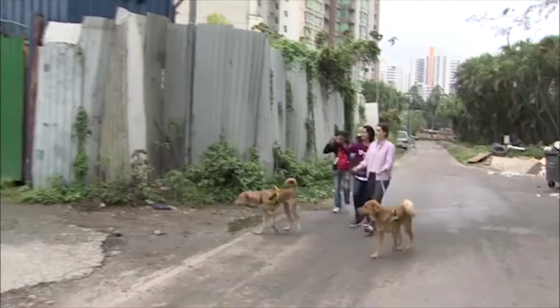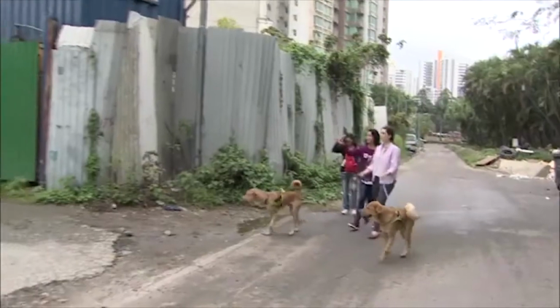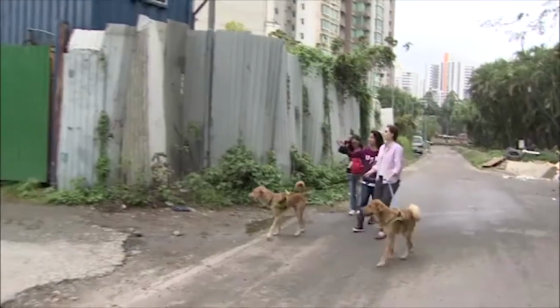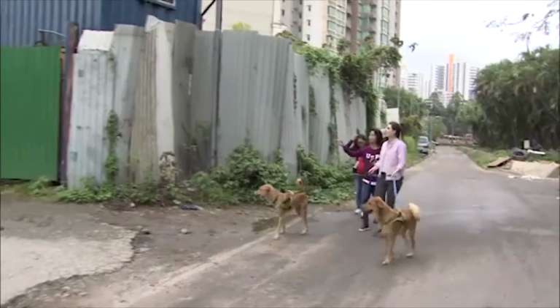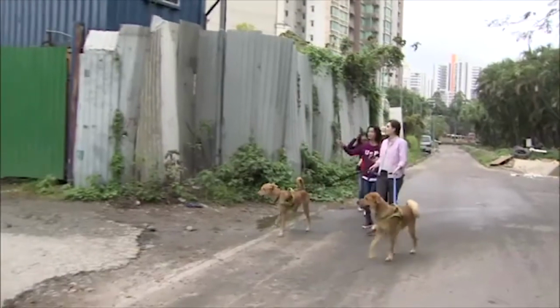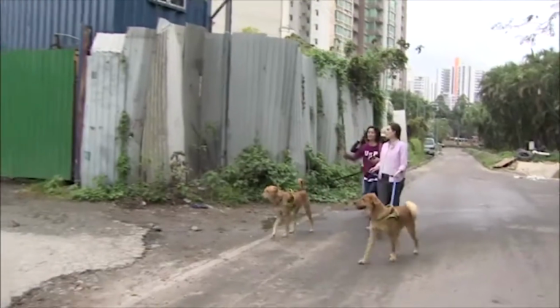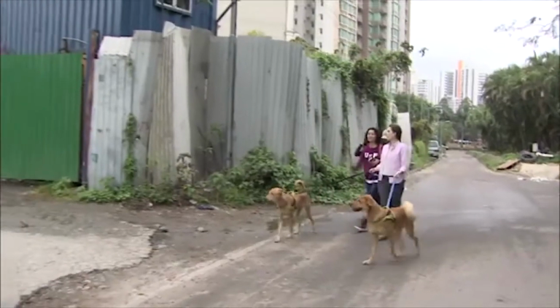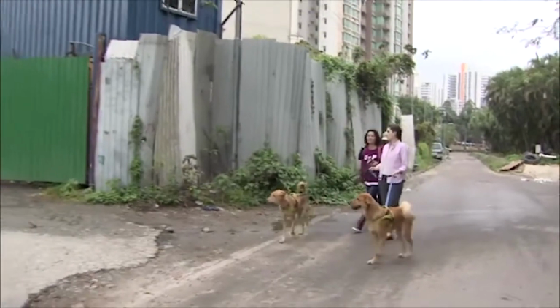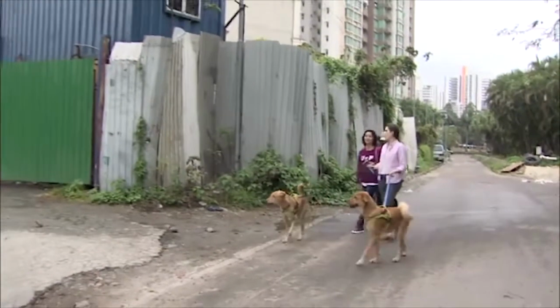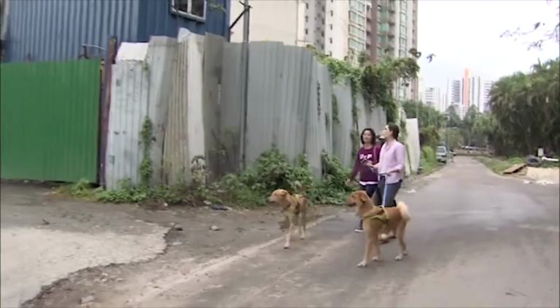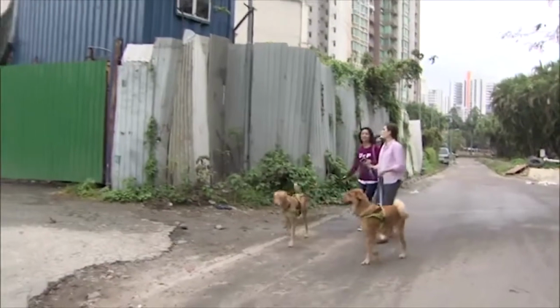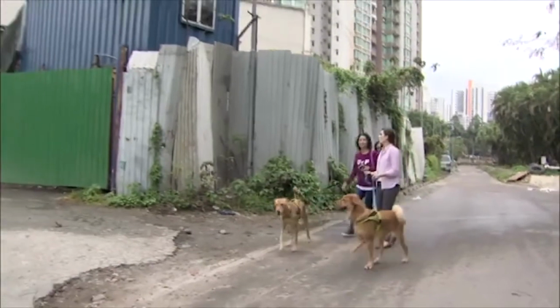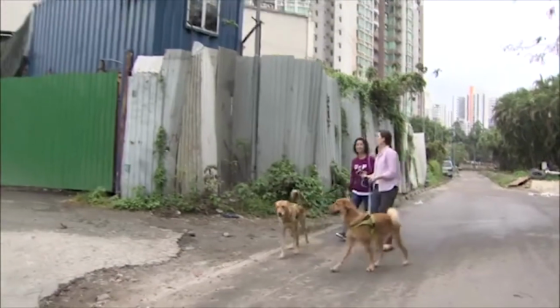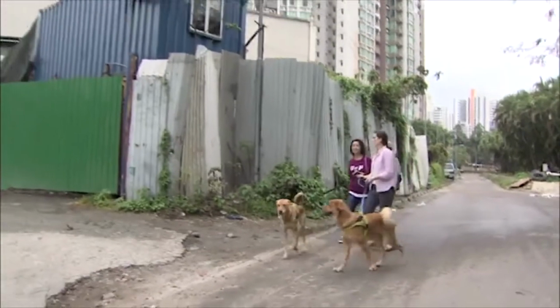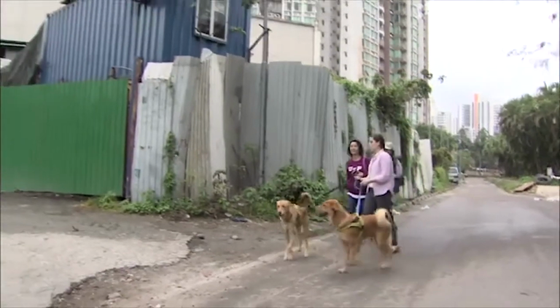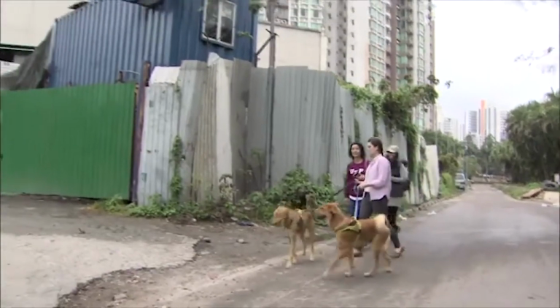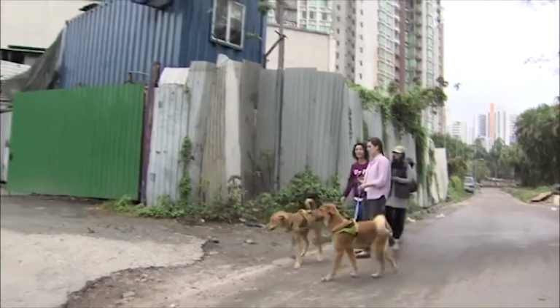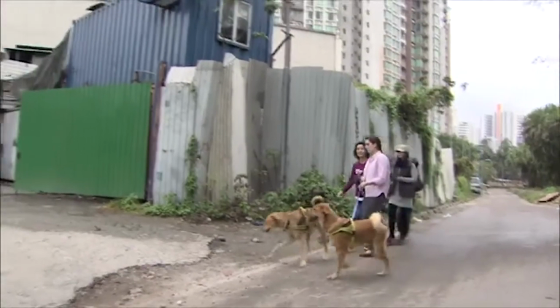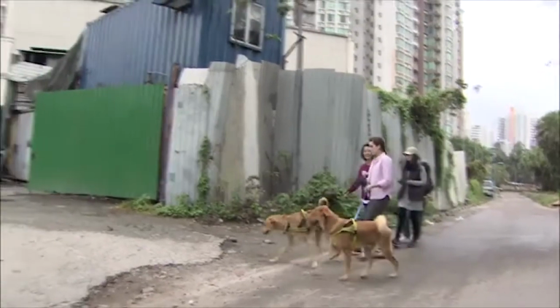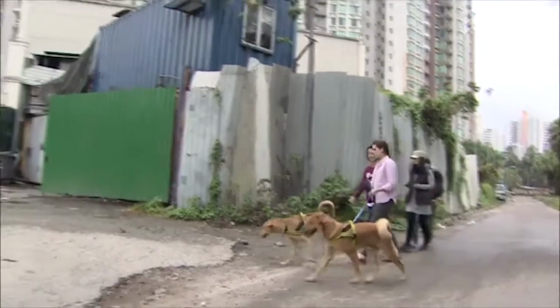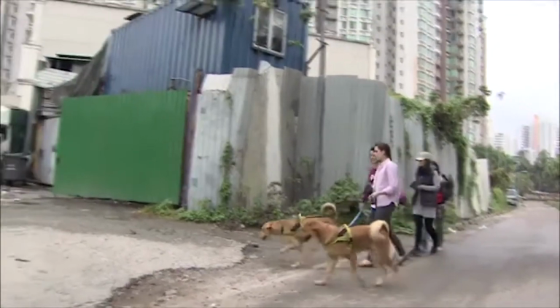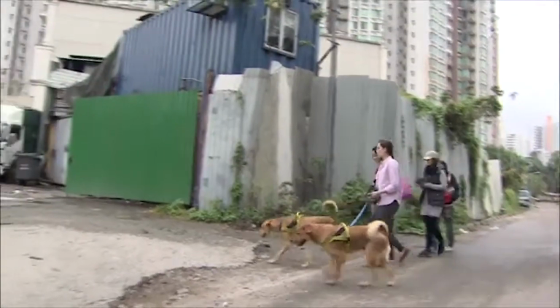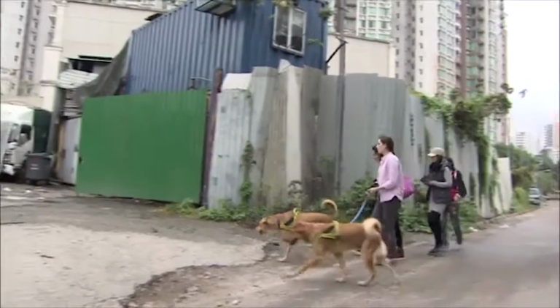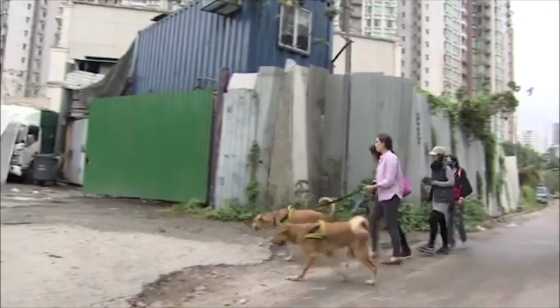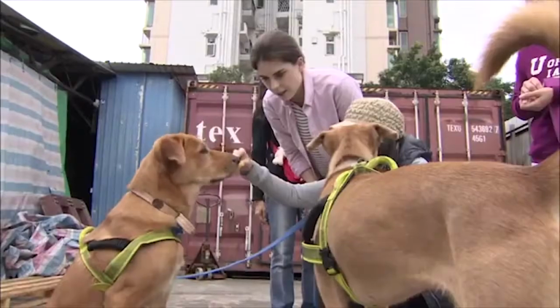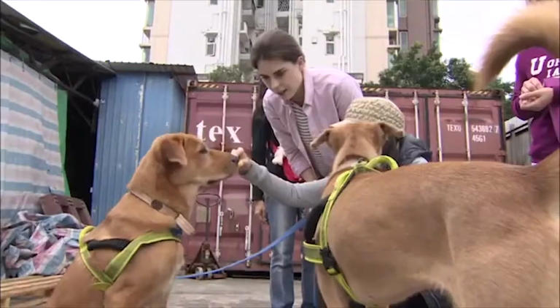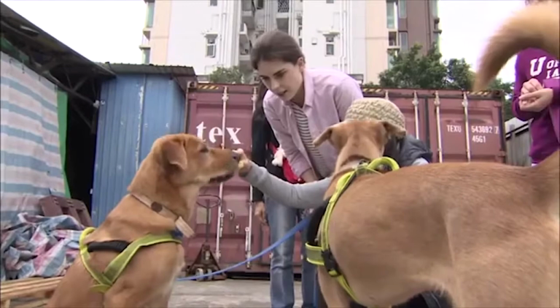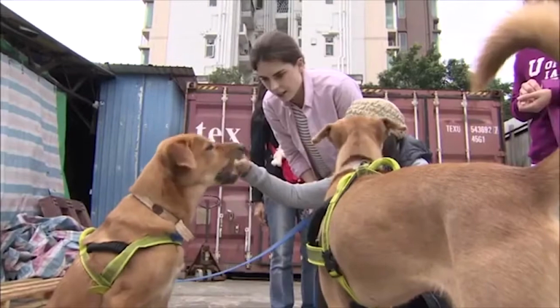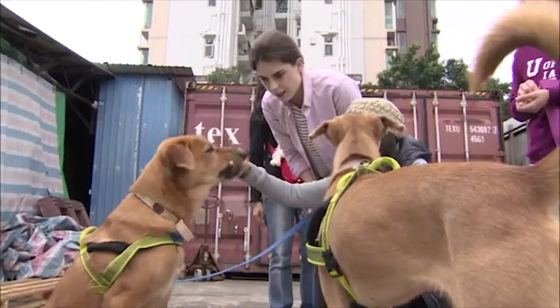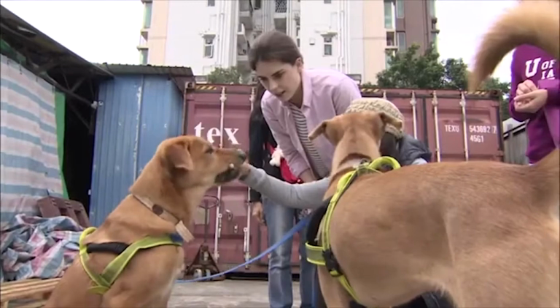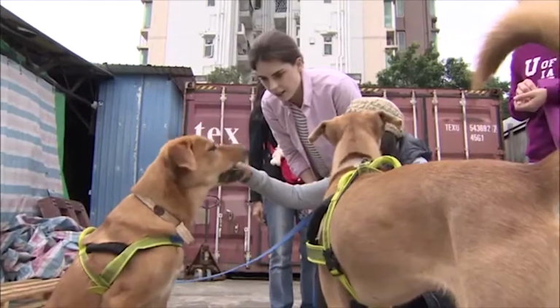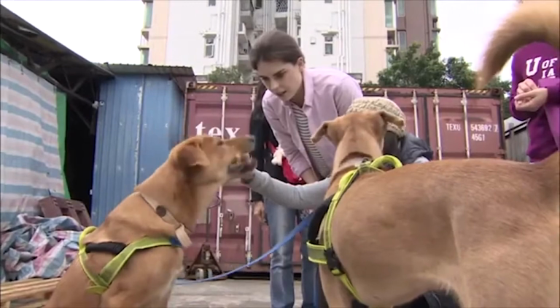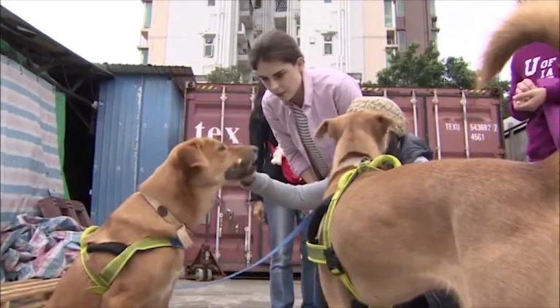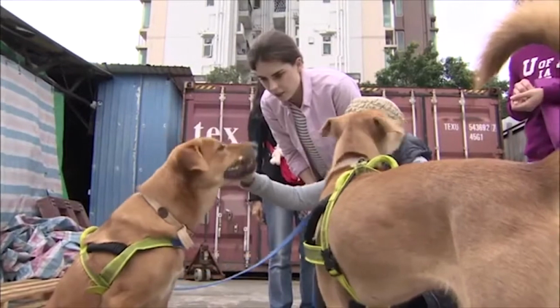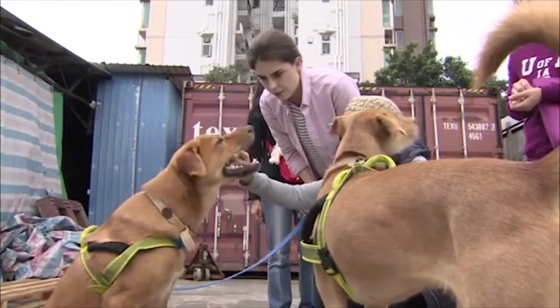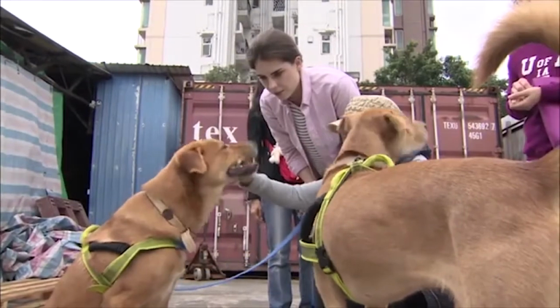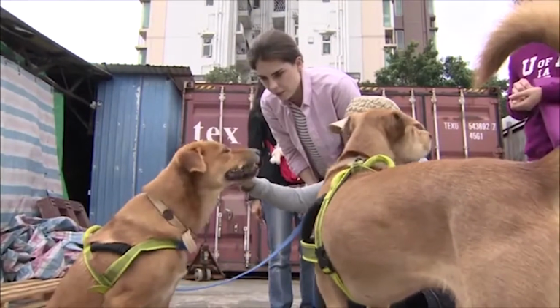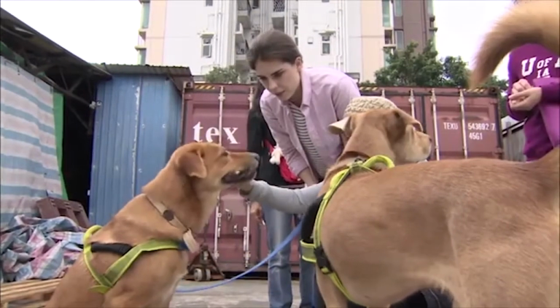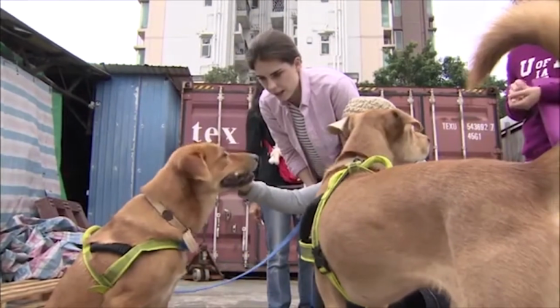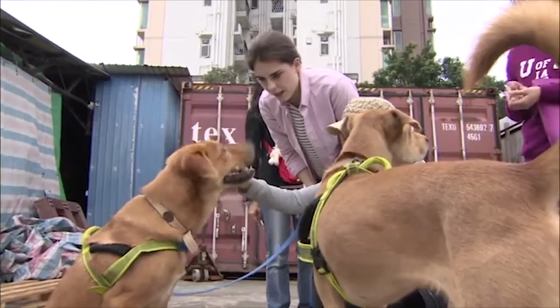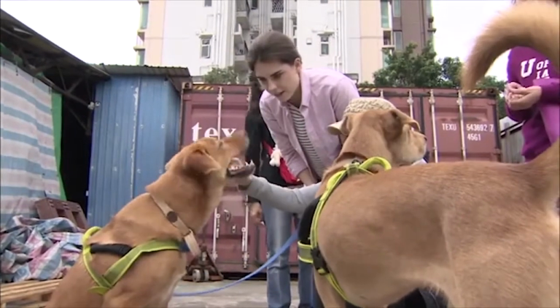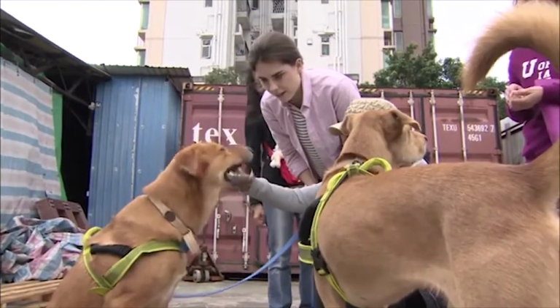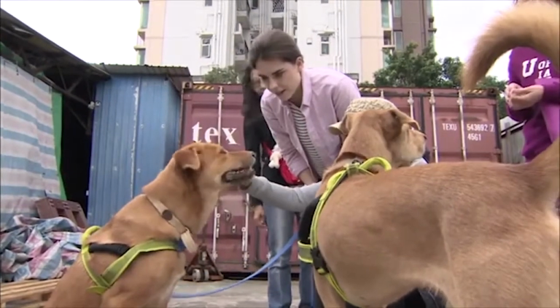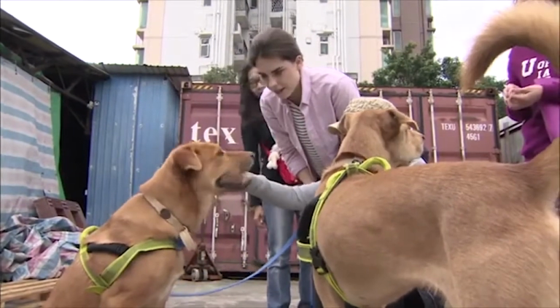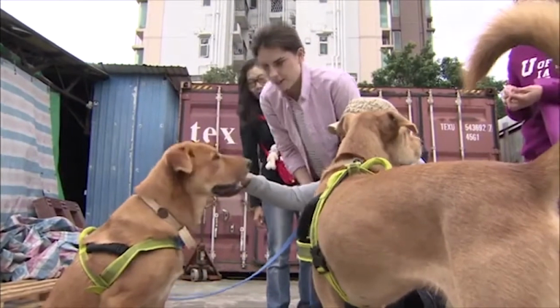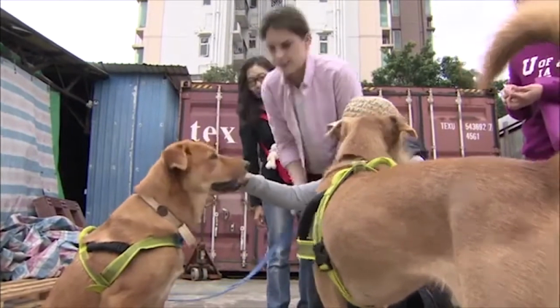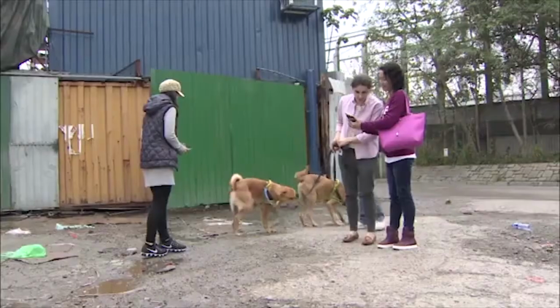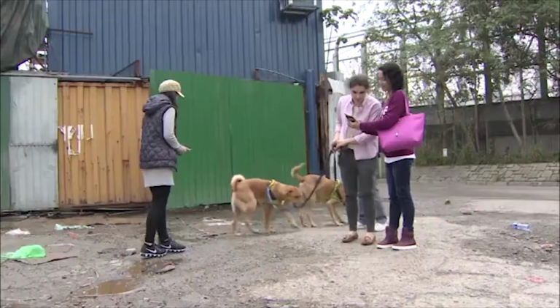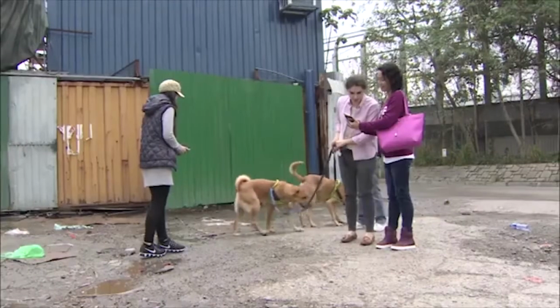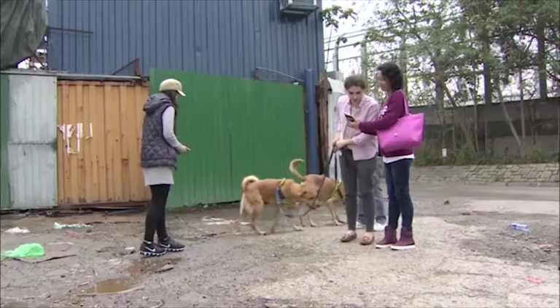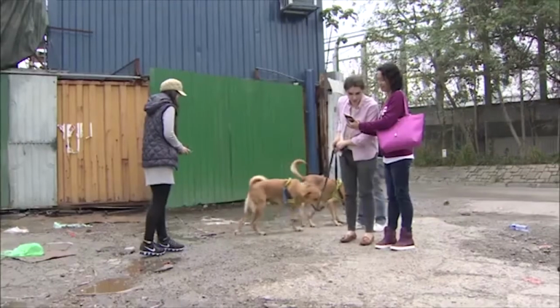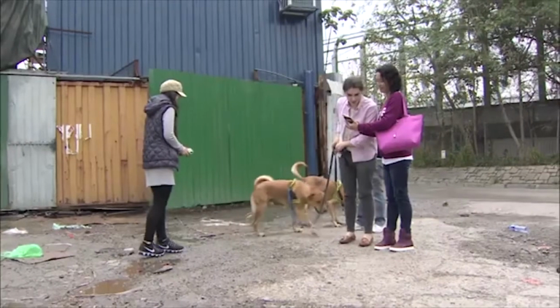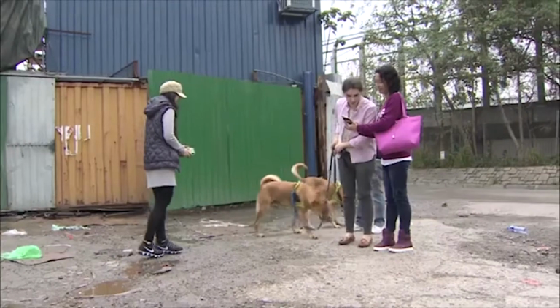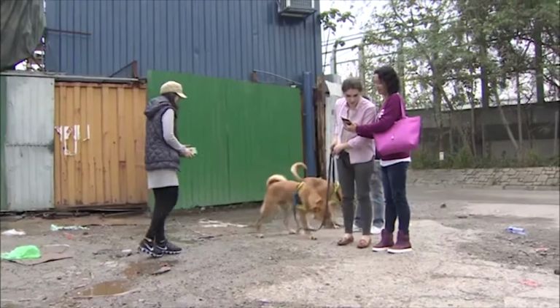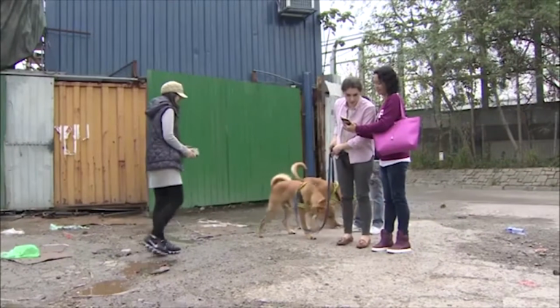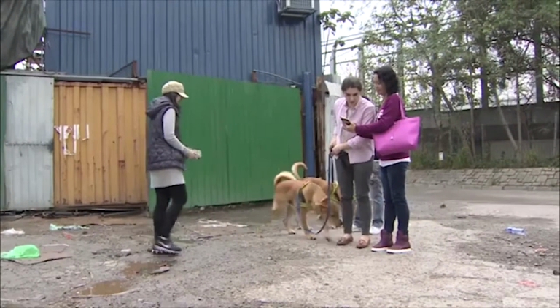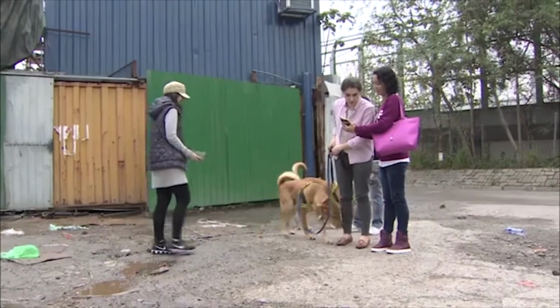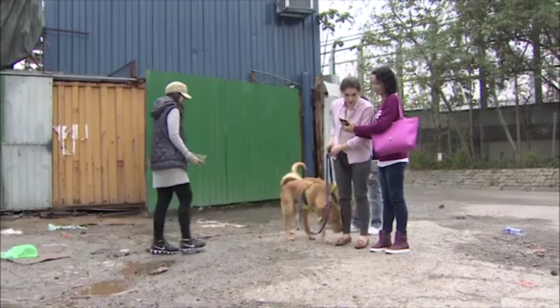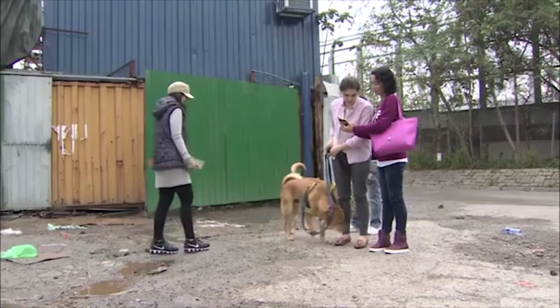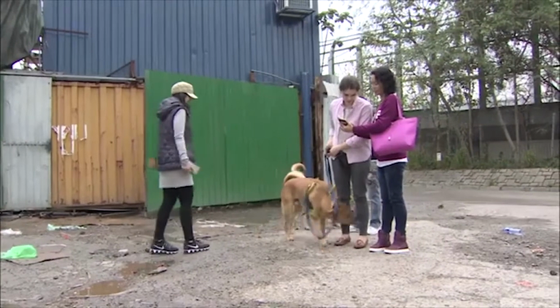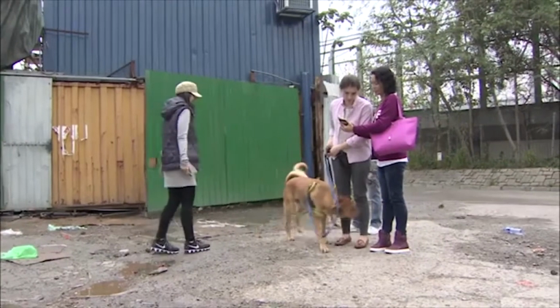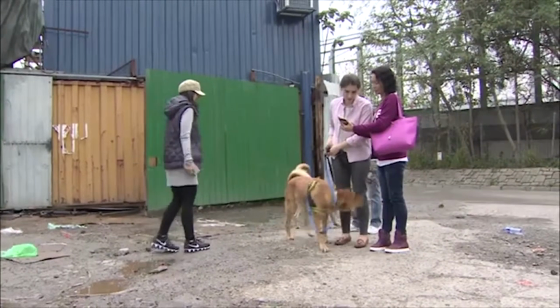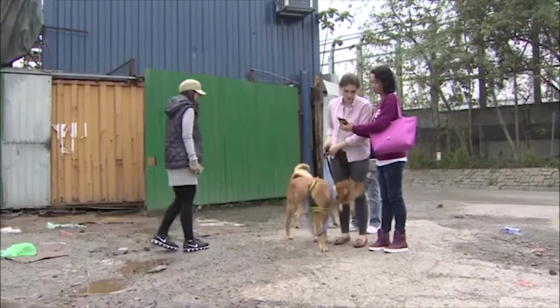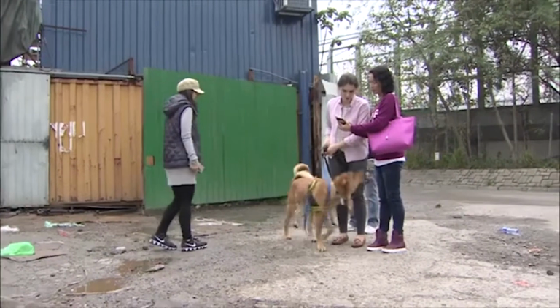These ladies found Harry and Charlie when they were two days old. They felt so happy seeing Harry and Charlie again.